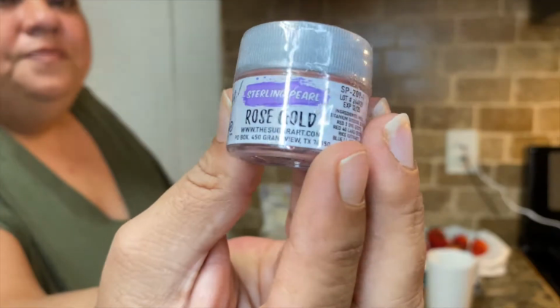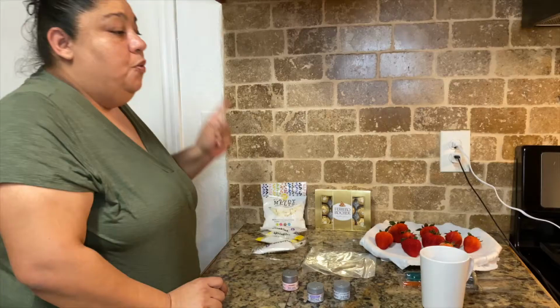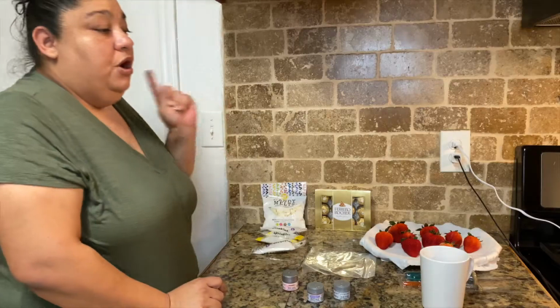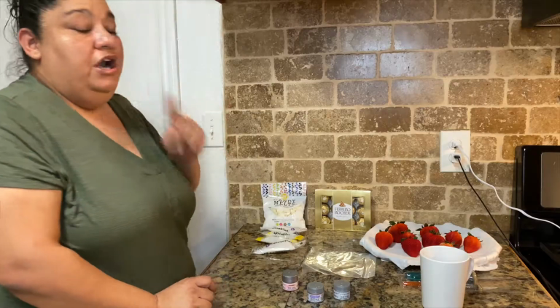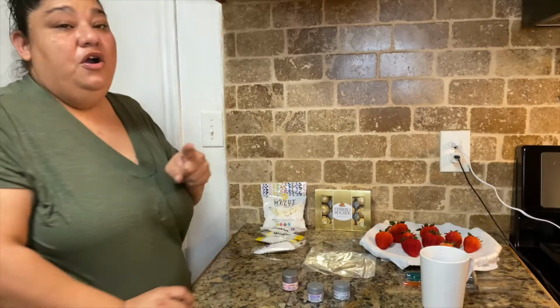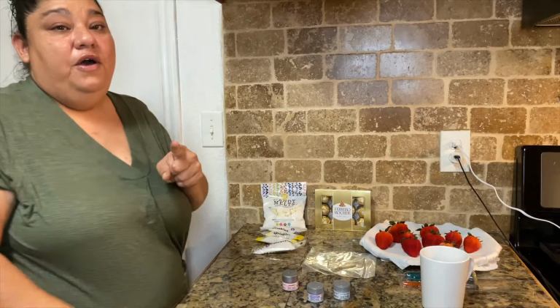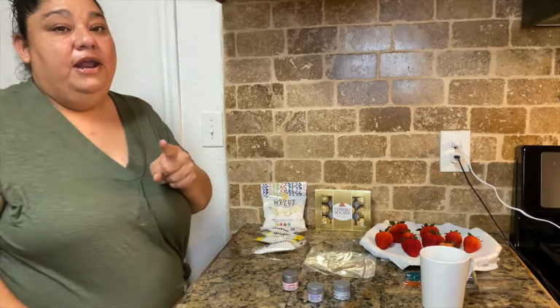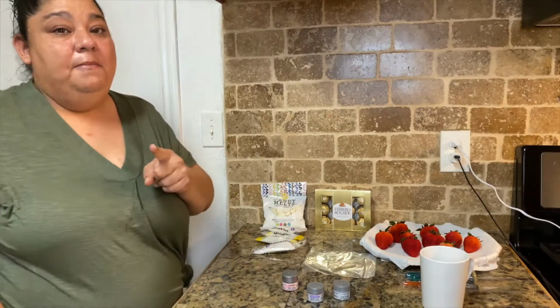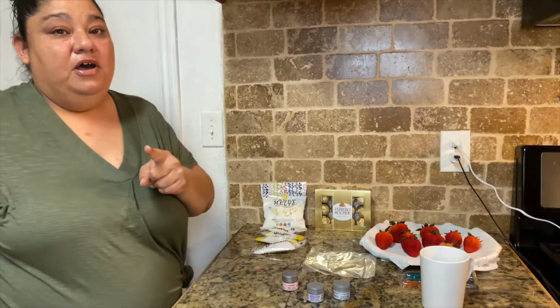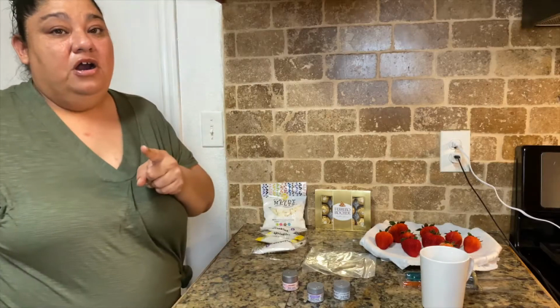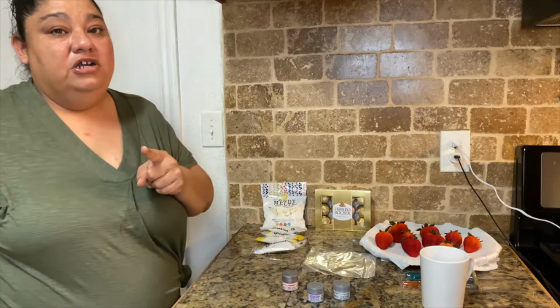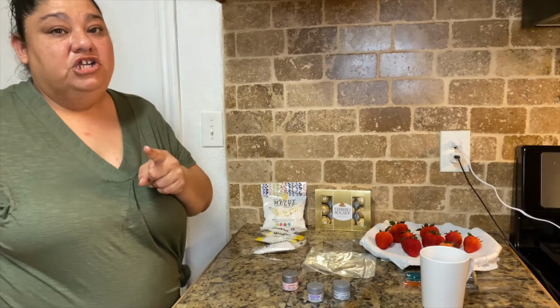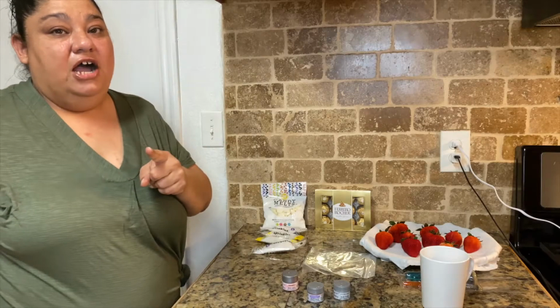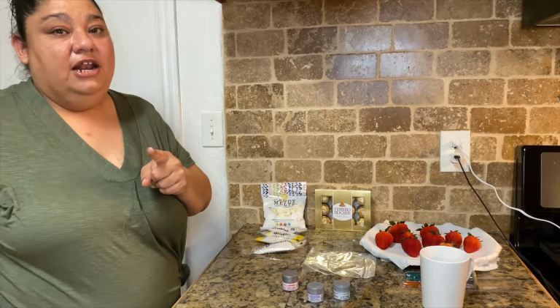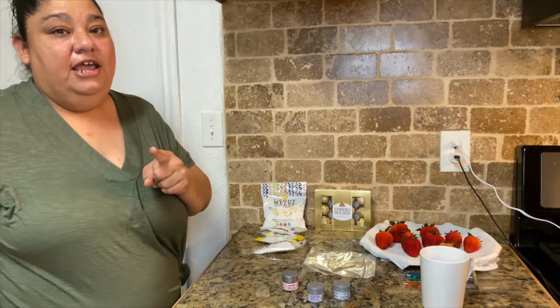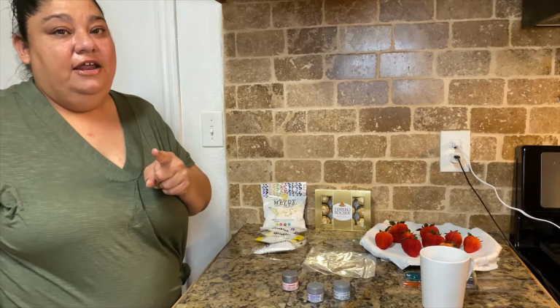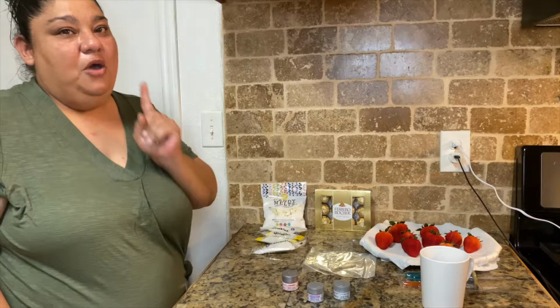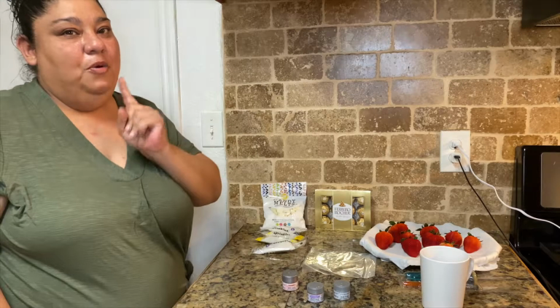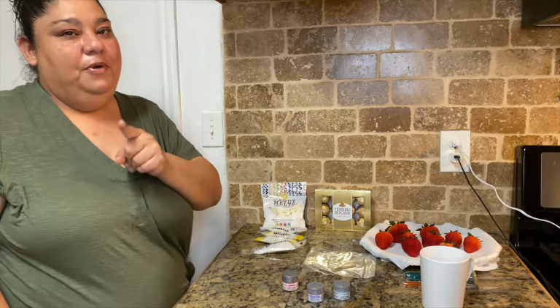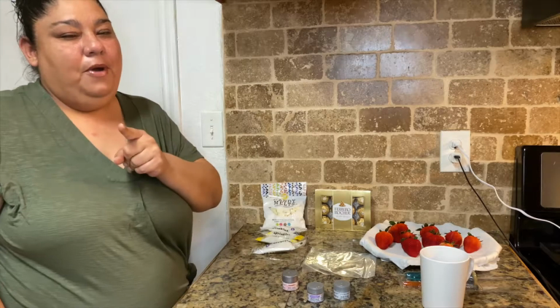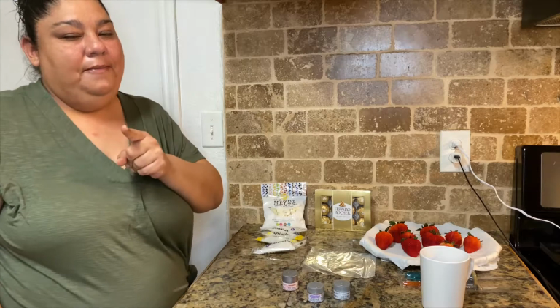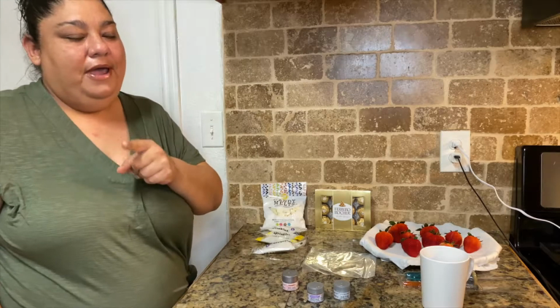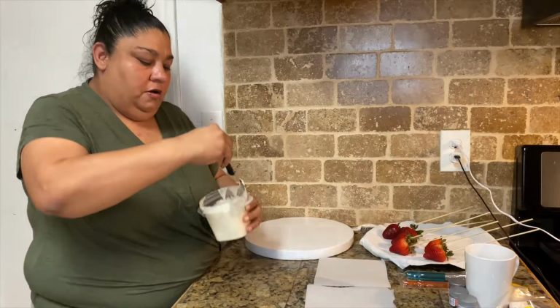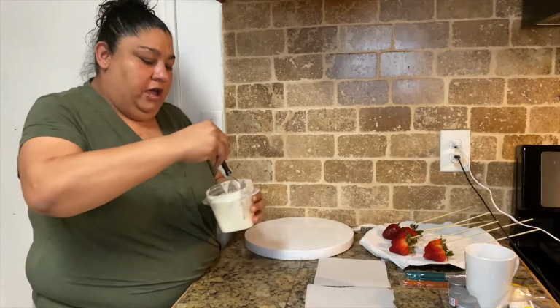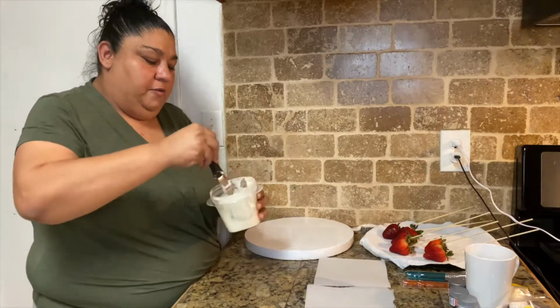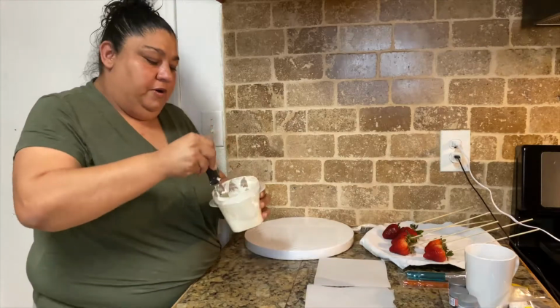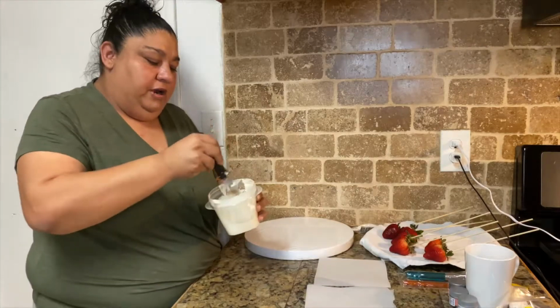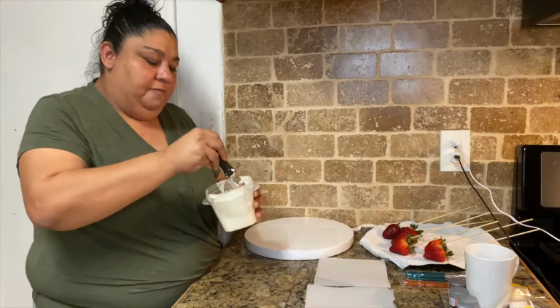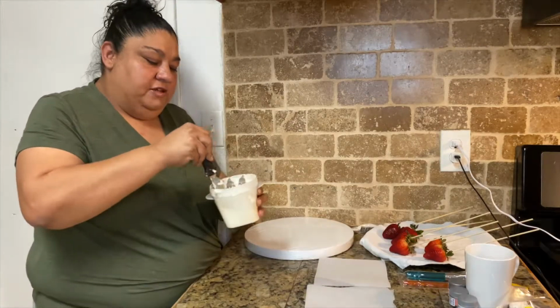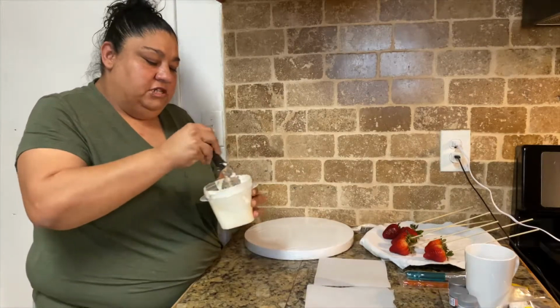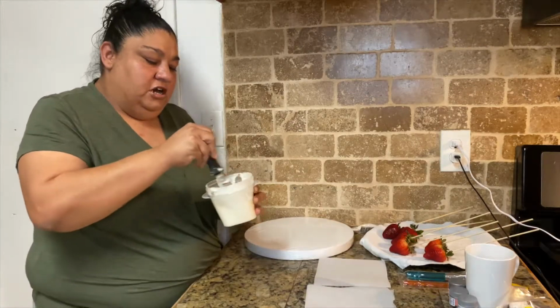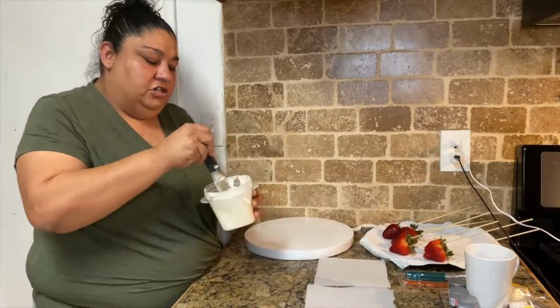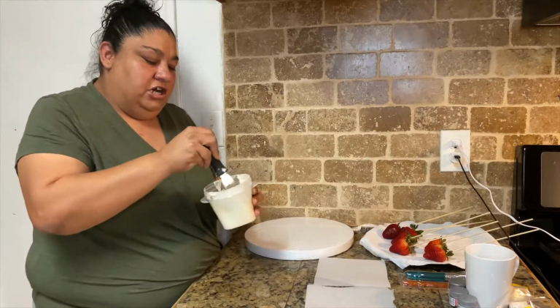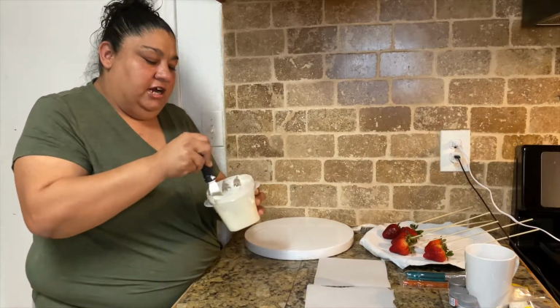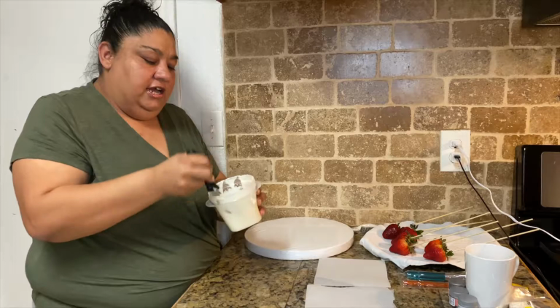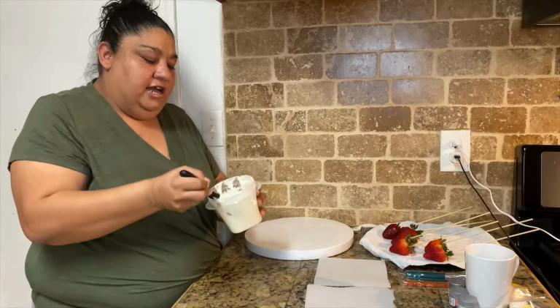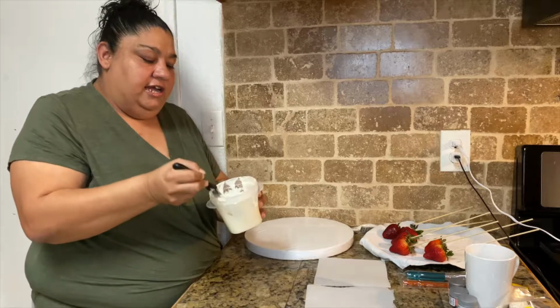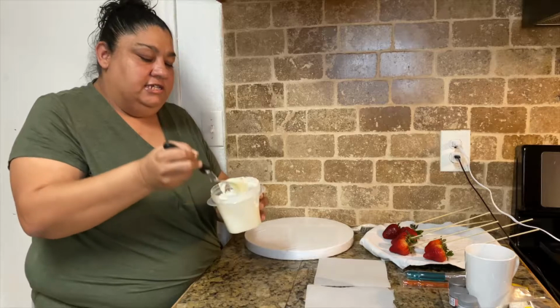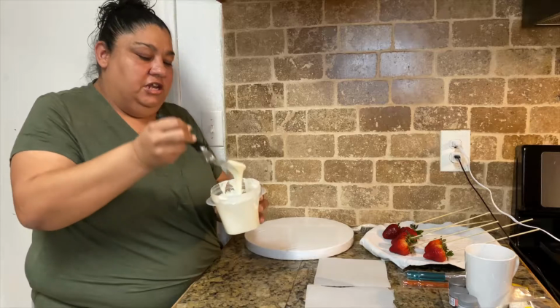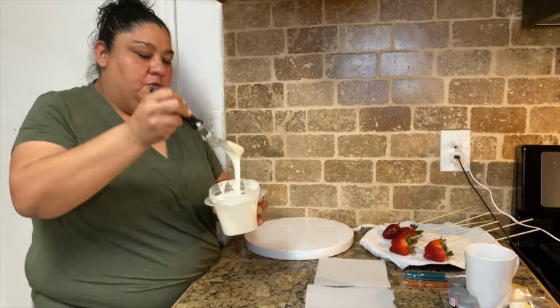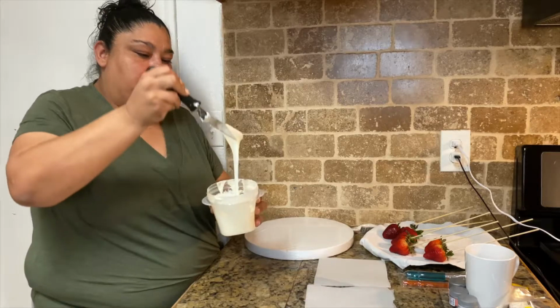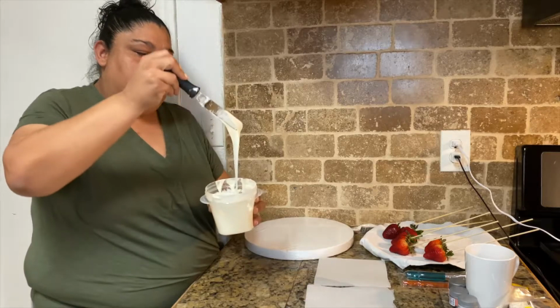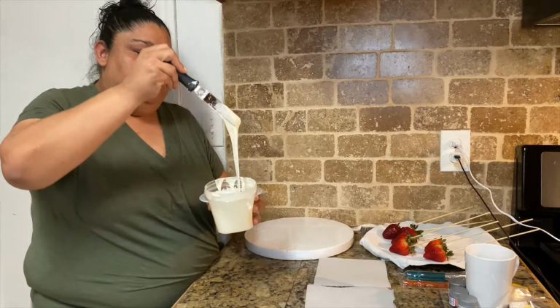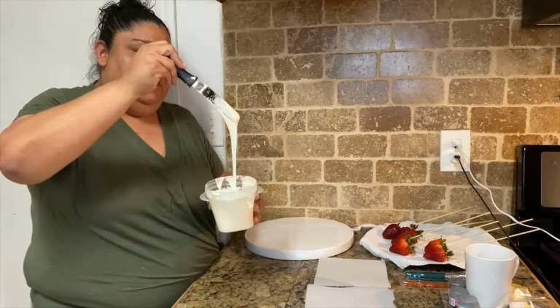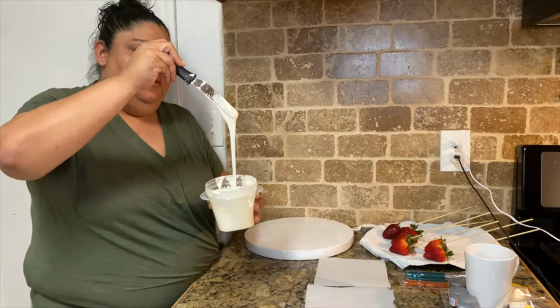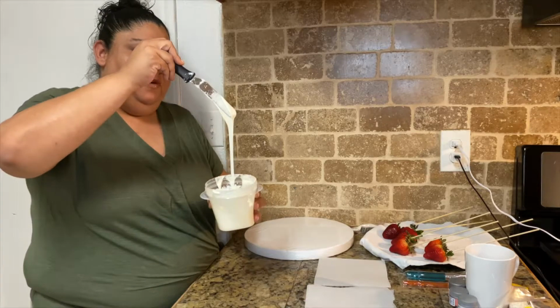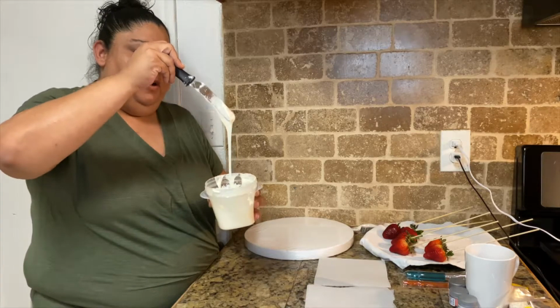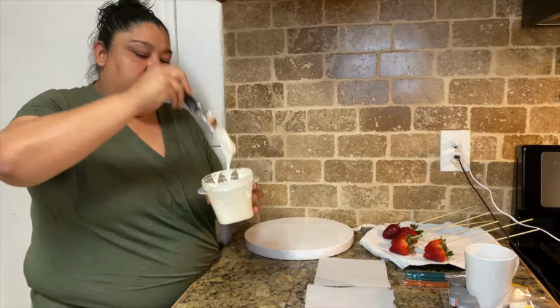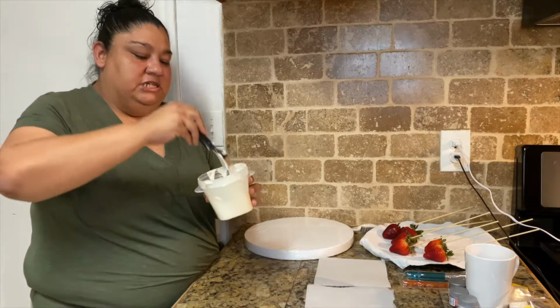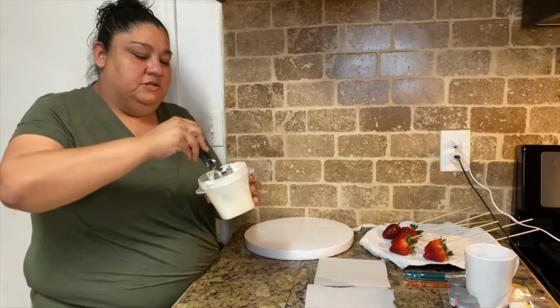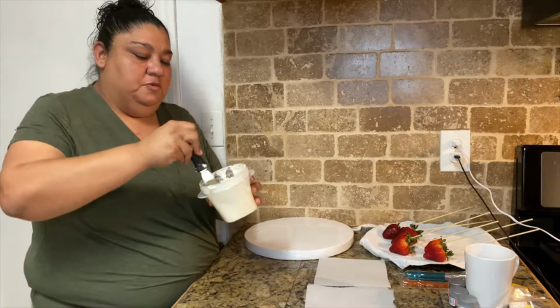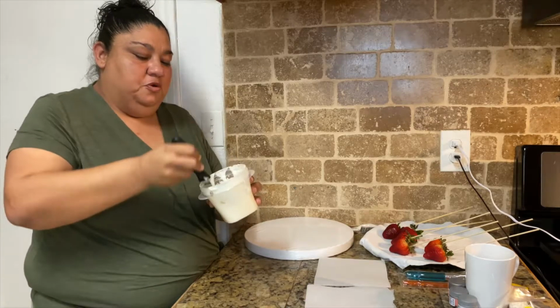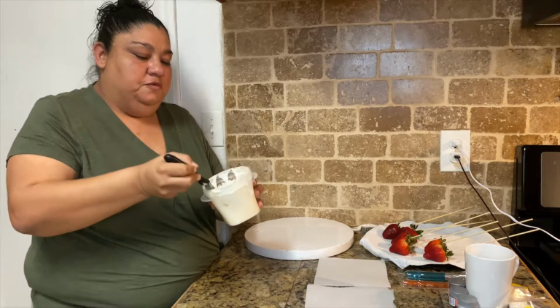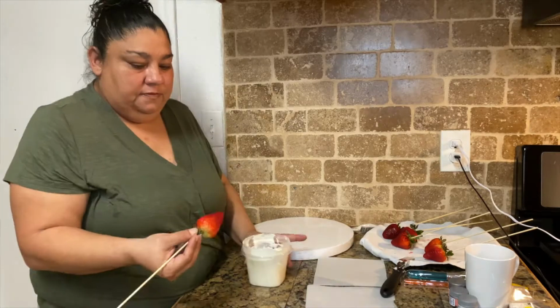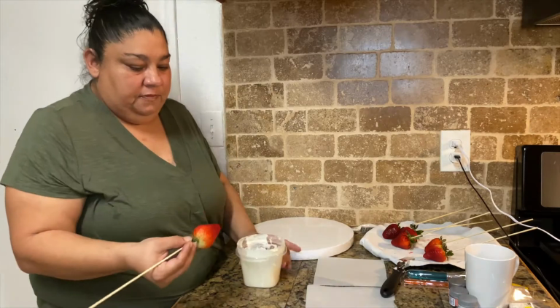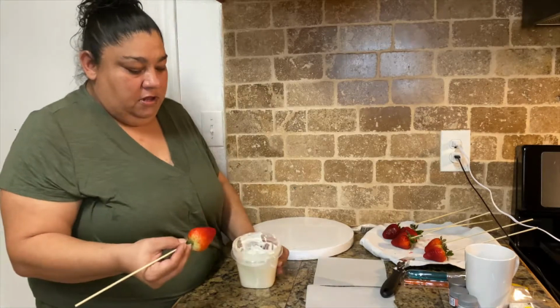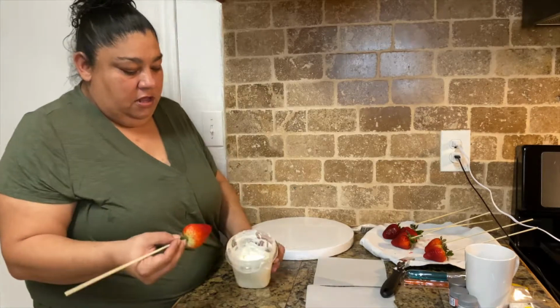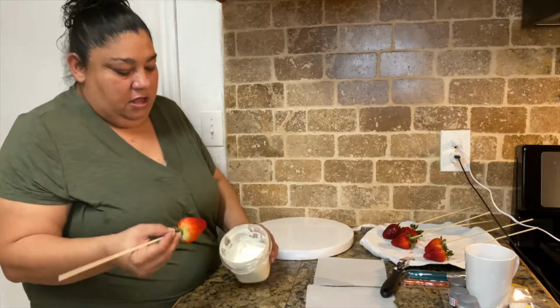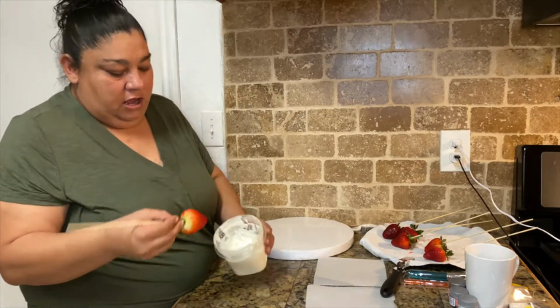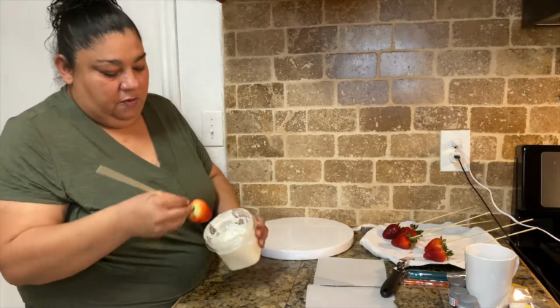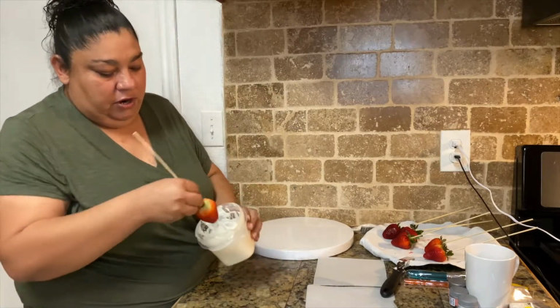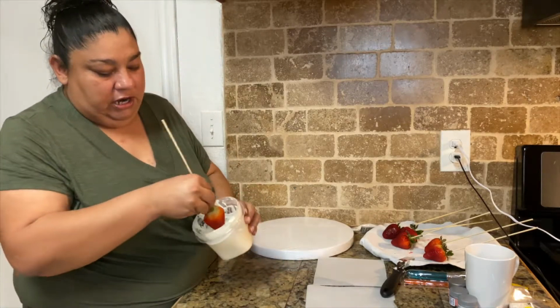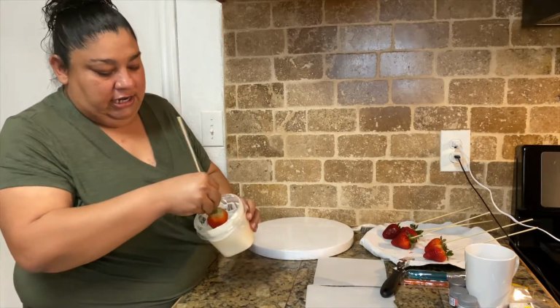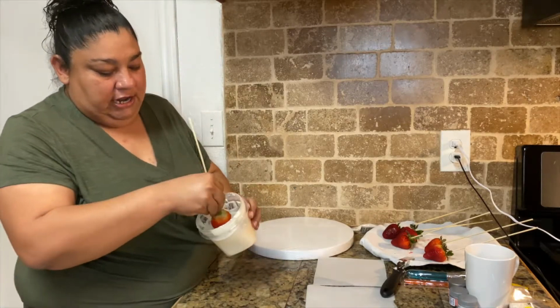We're going to go ahead and melt our chocolate and we'll be right back. Okay, we already melted our chocolate guys, and you want it to be very smooth, and we're going to do our dipping.